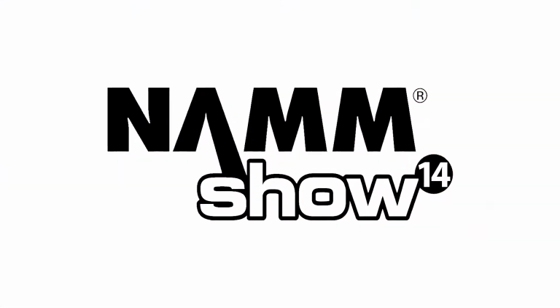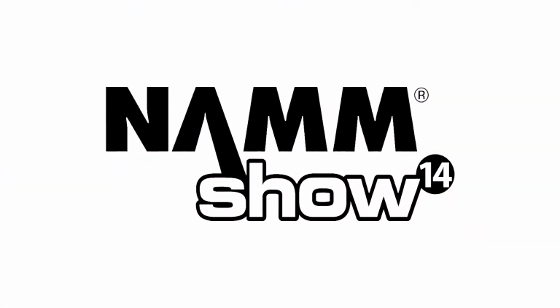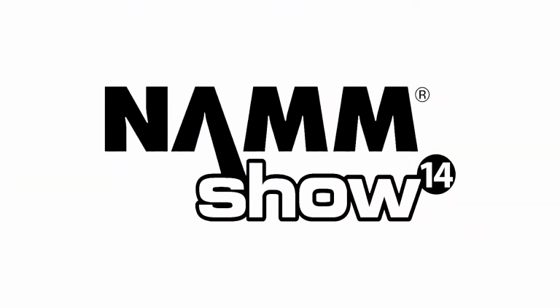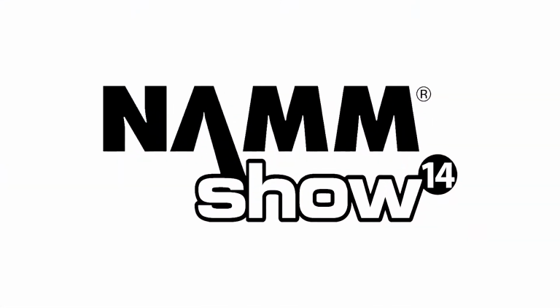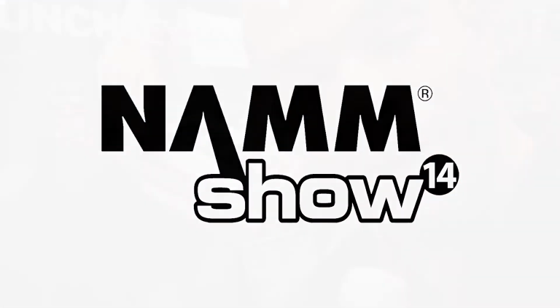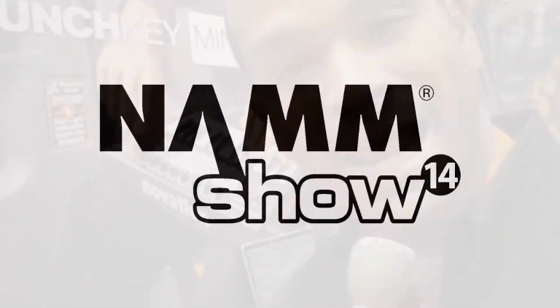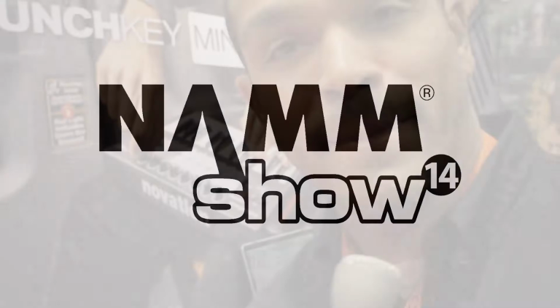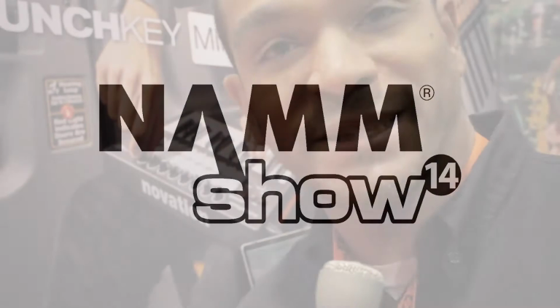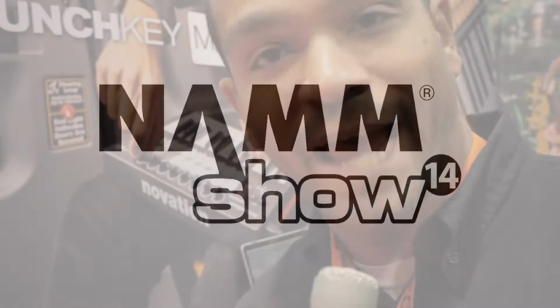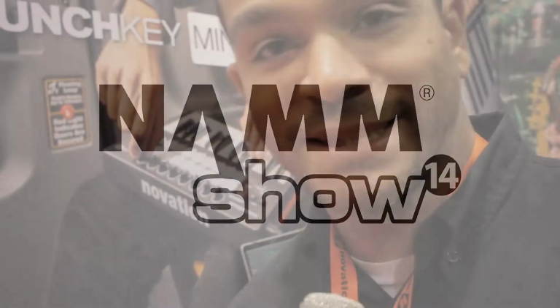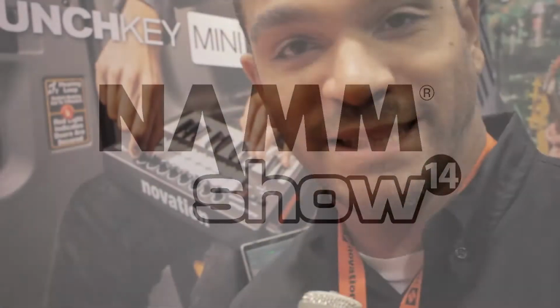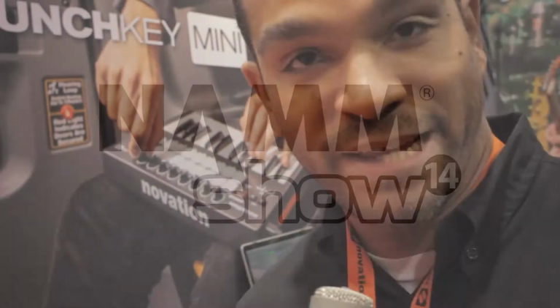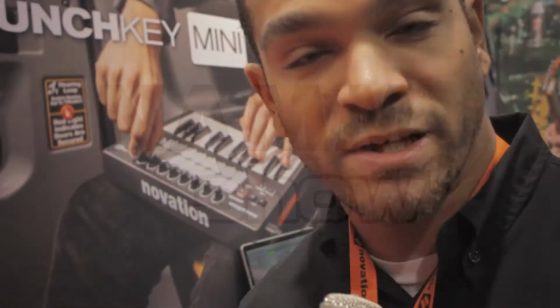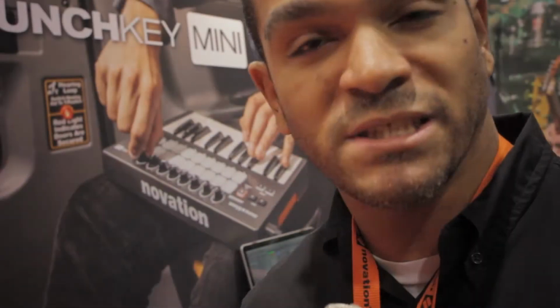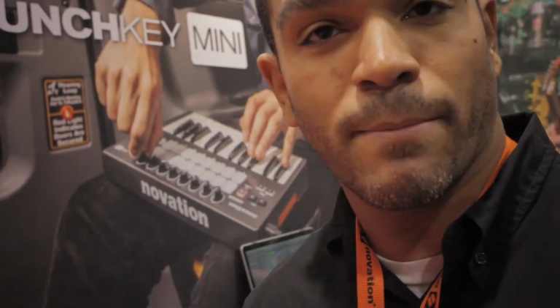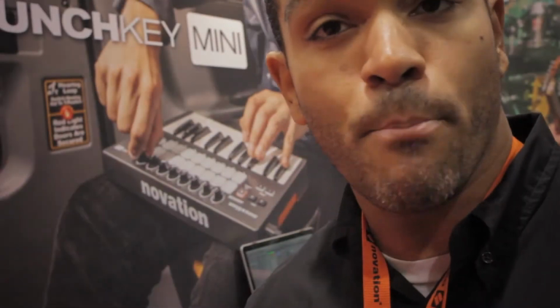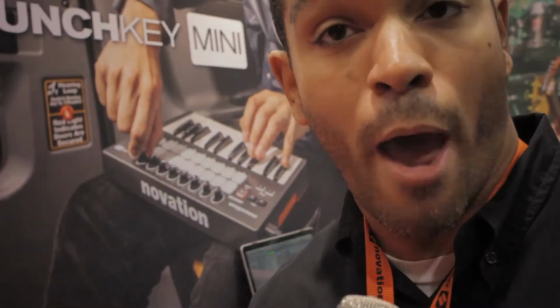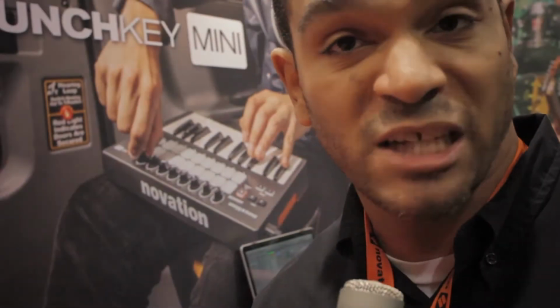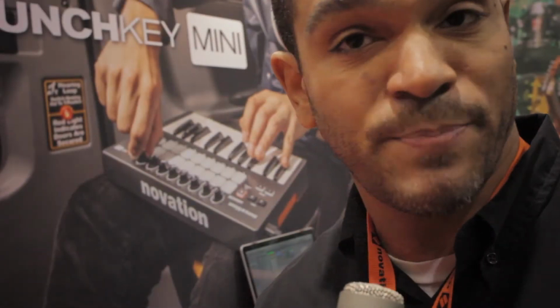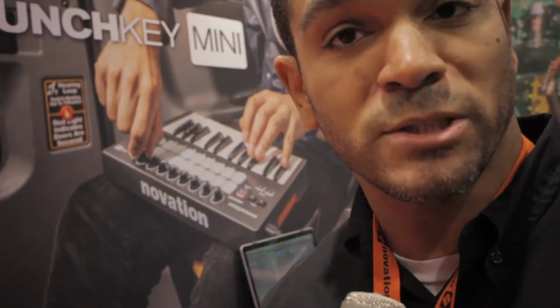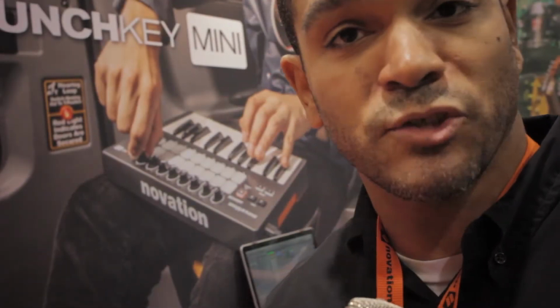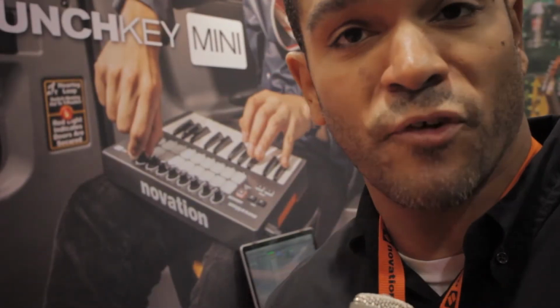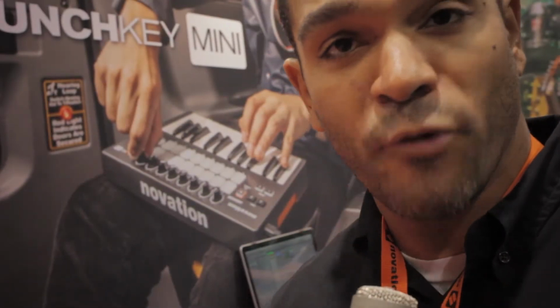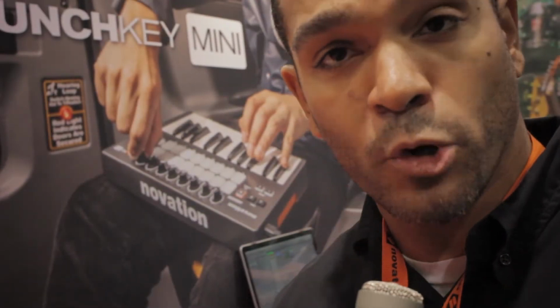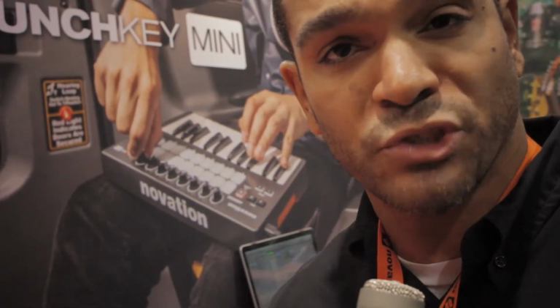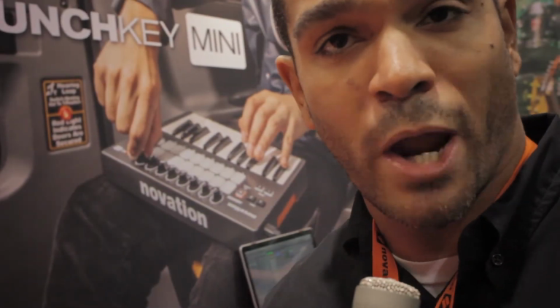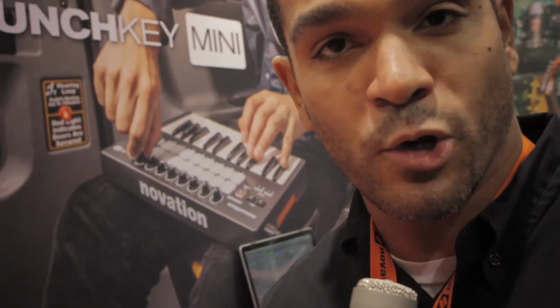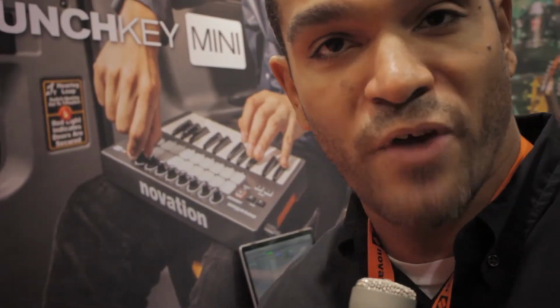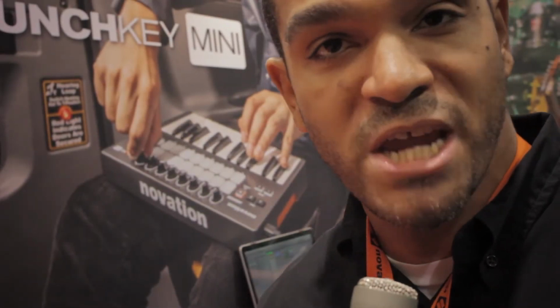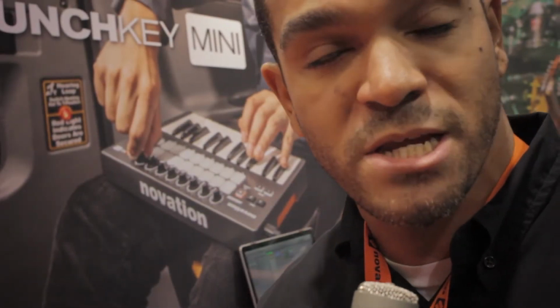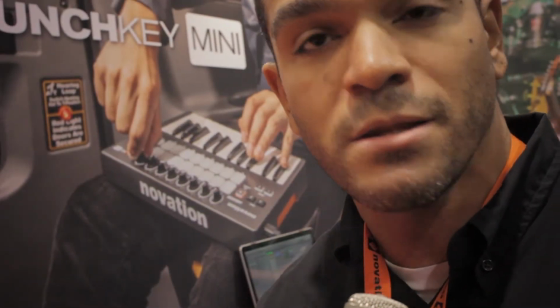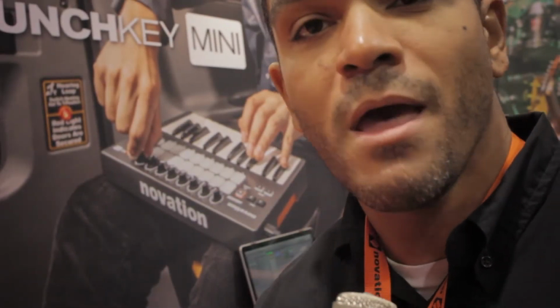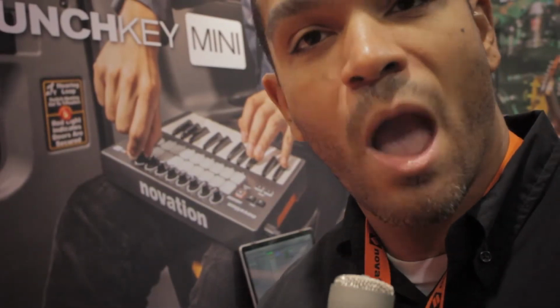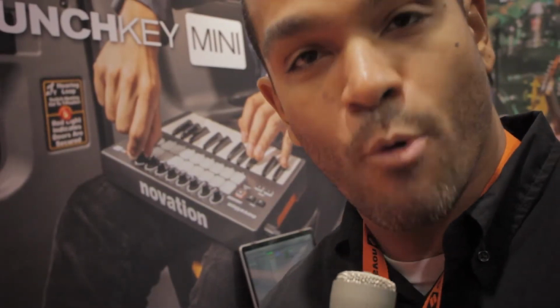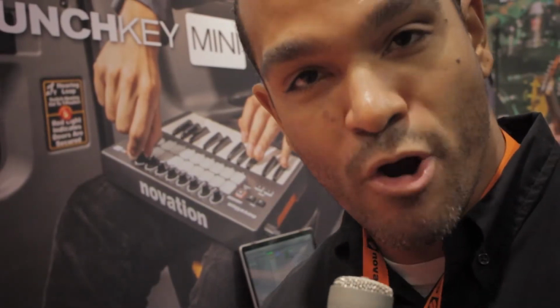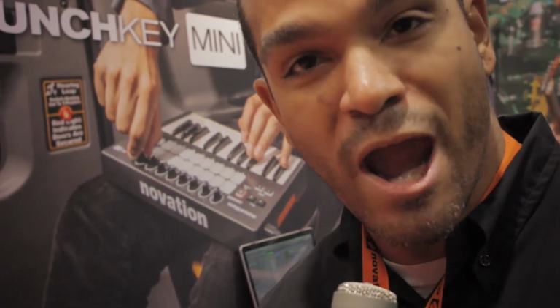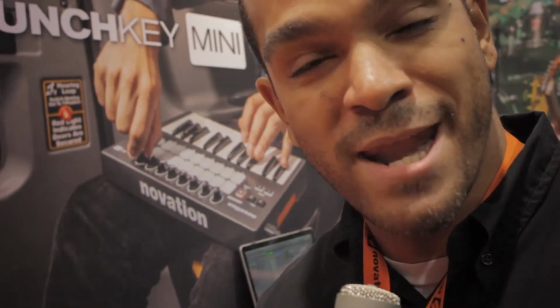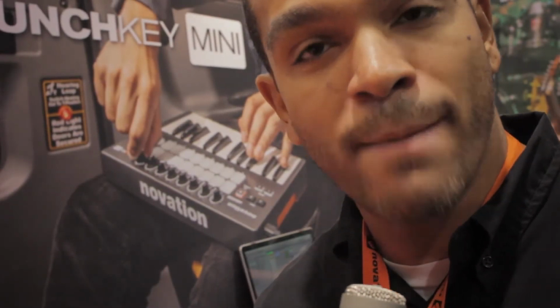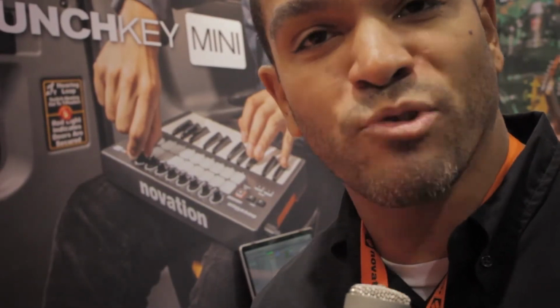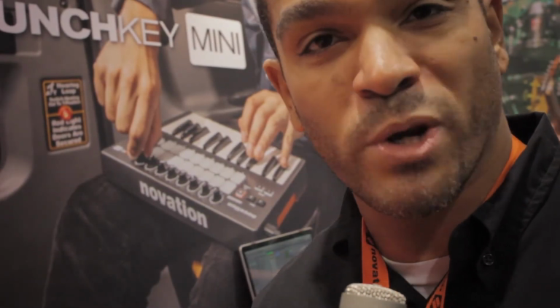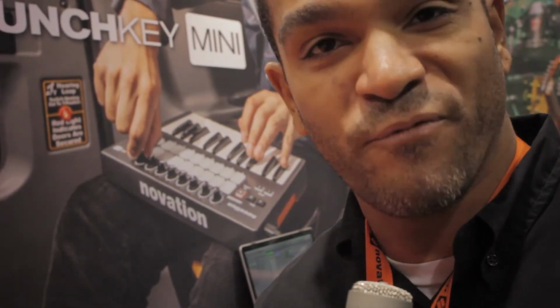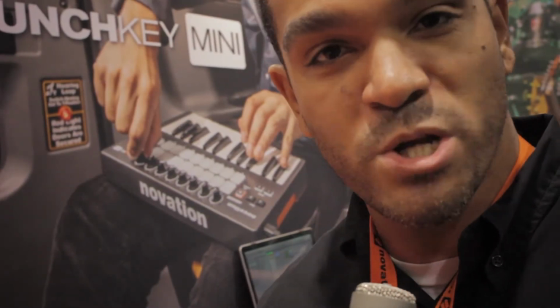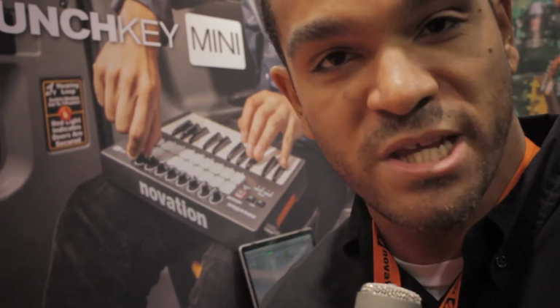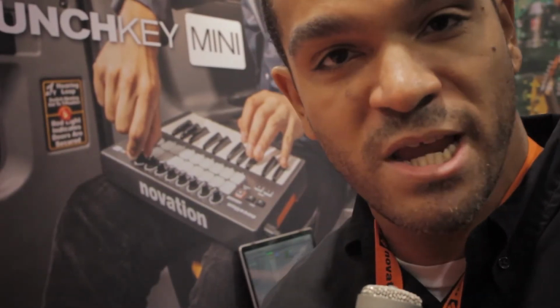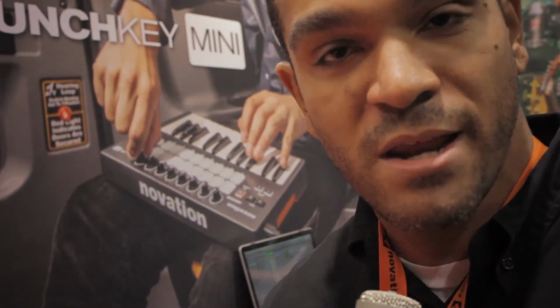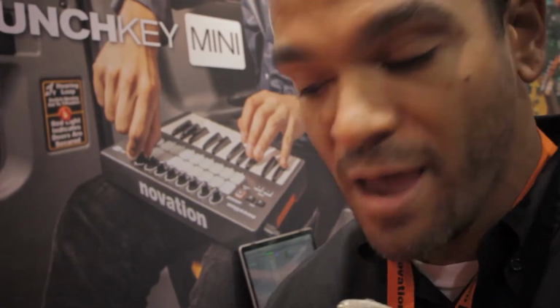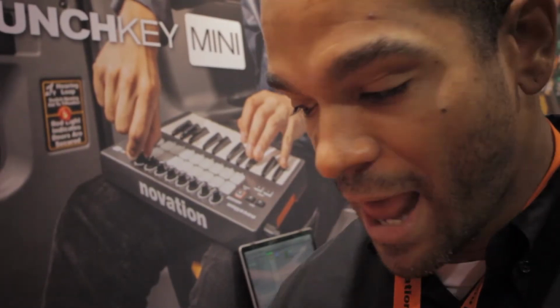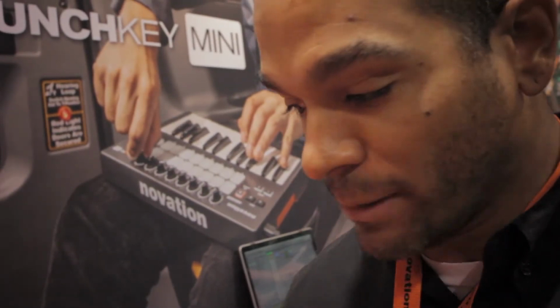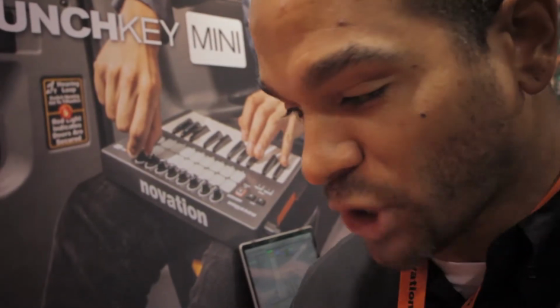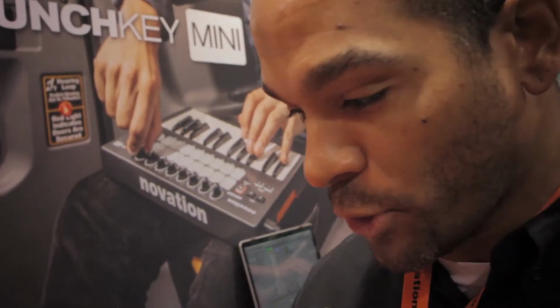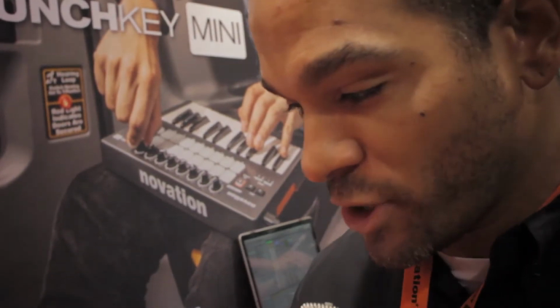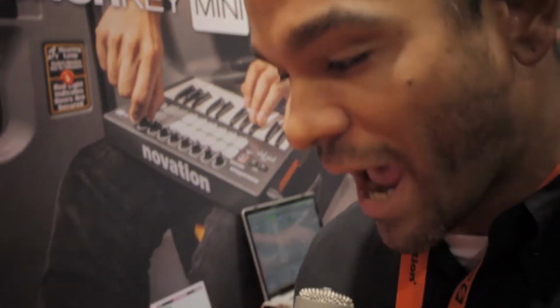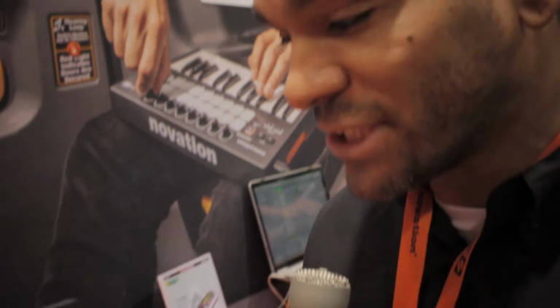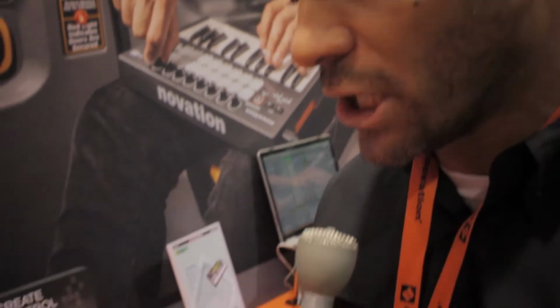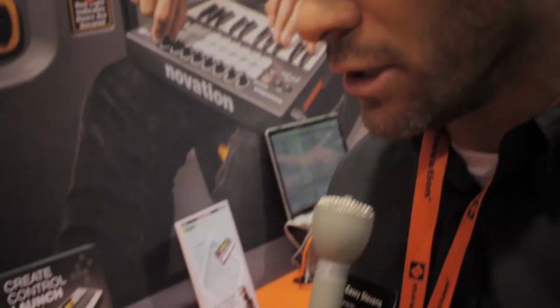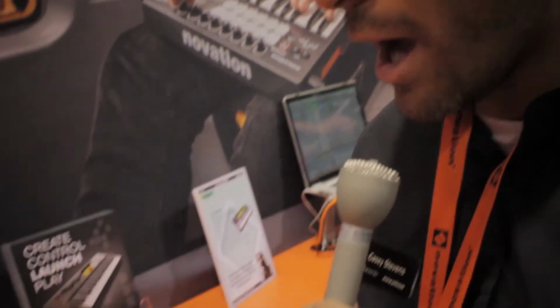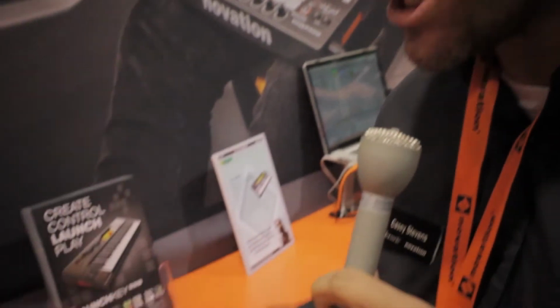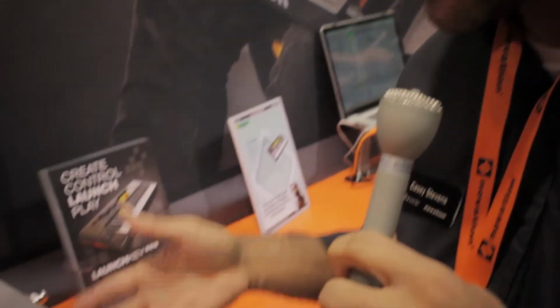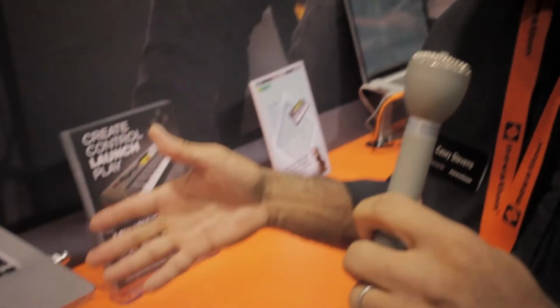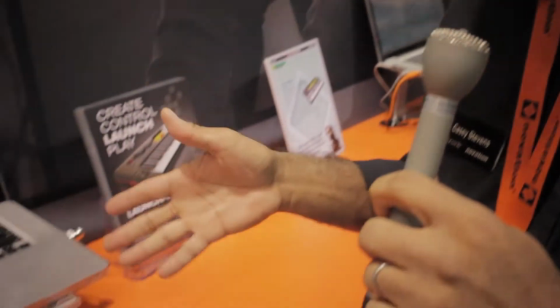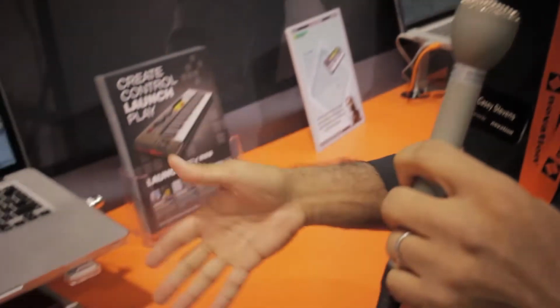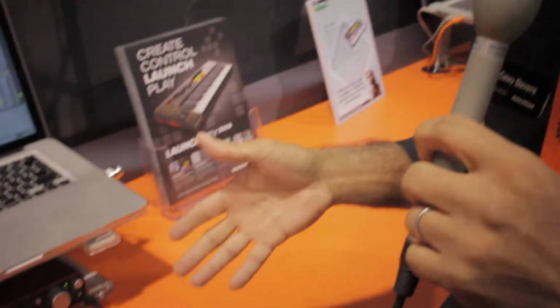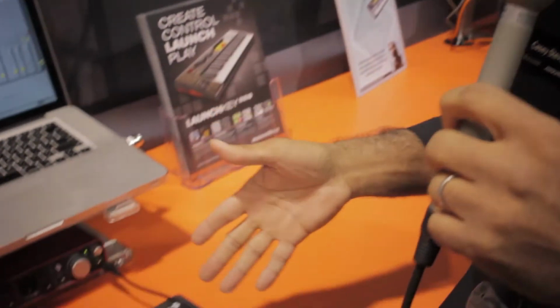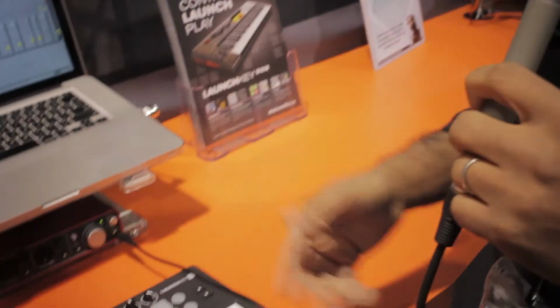My name is Casey Stephens, I'm a product specialist for Focusrite Innovation. We're here at NAMM 2014 and I'm showing you guys the LaunchKey Mini.